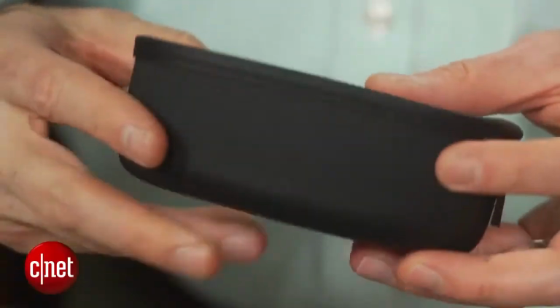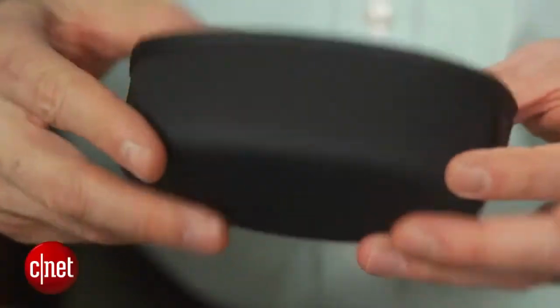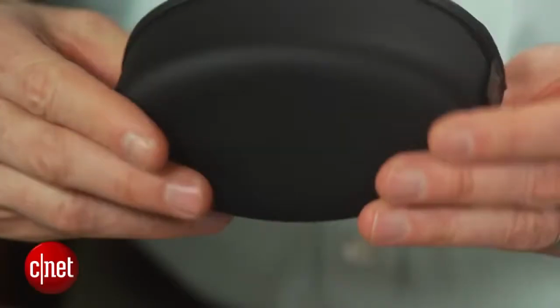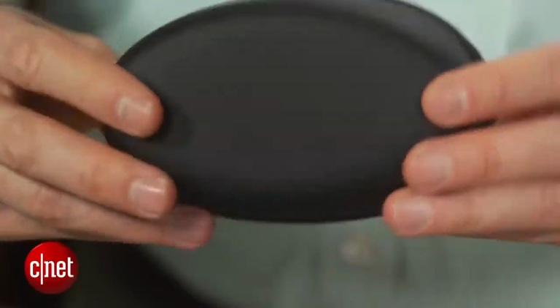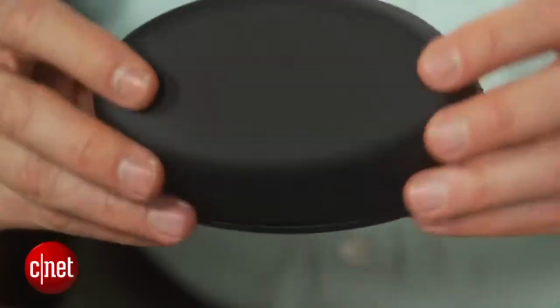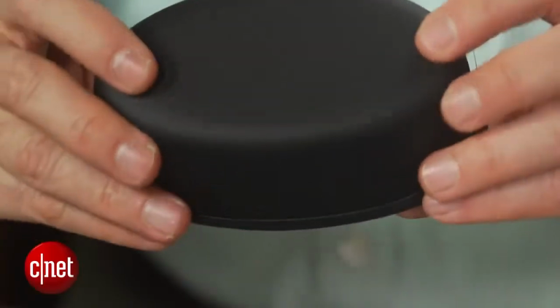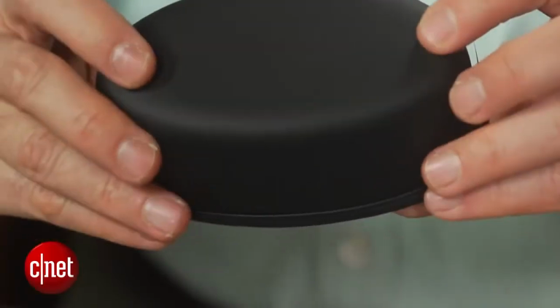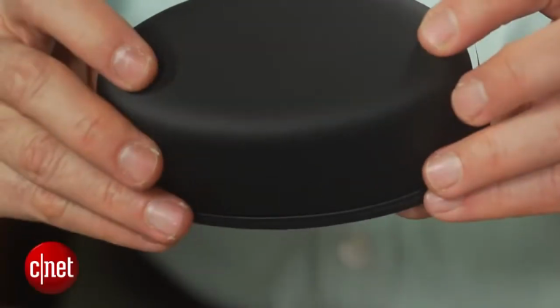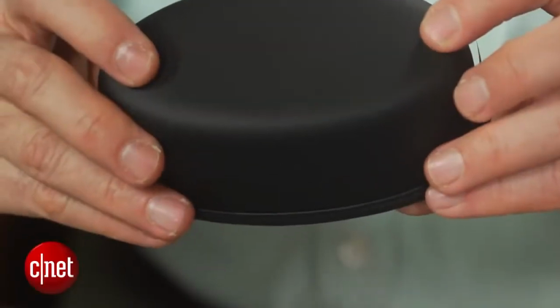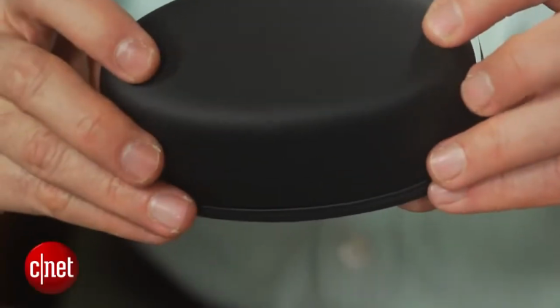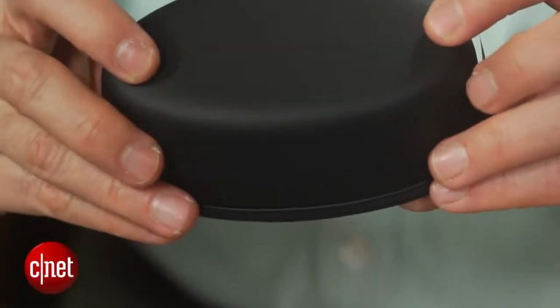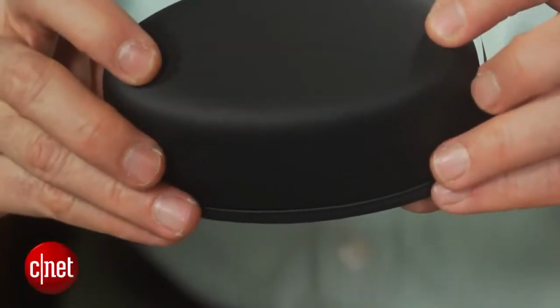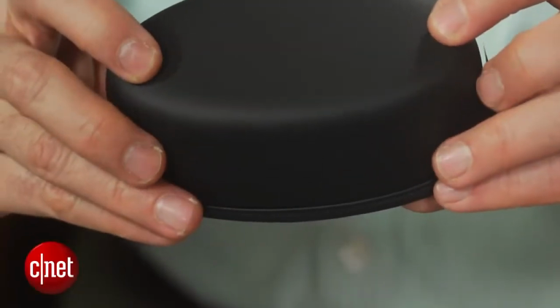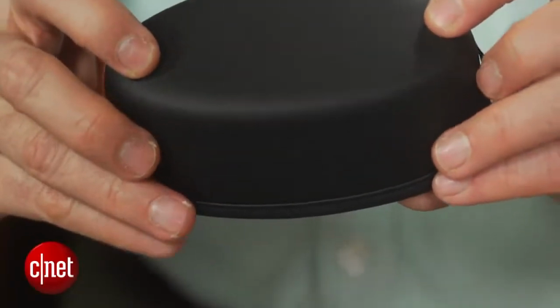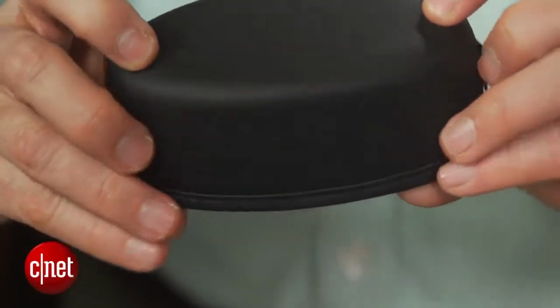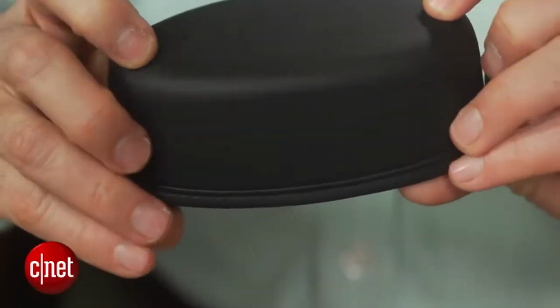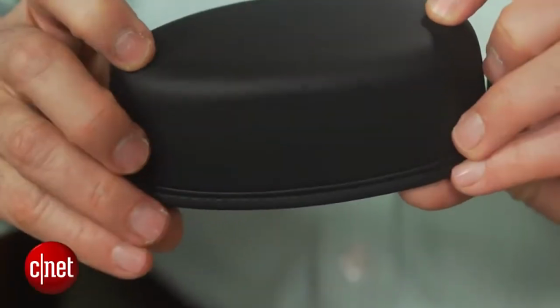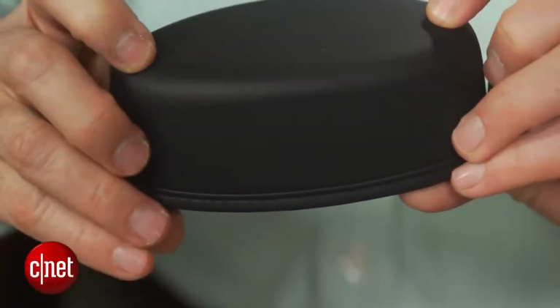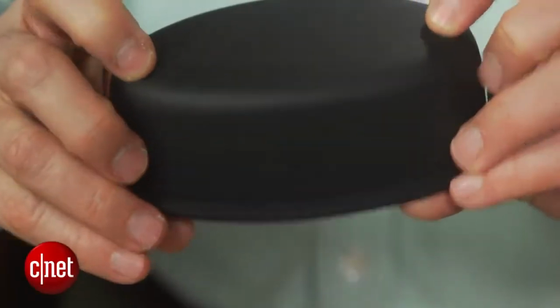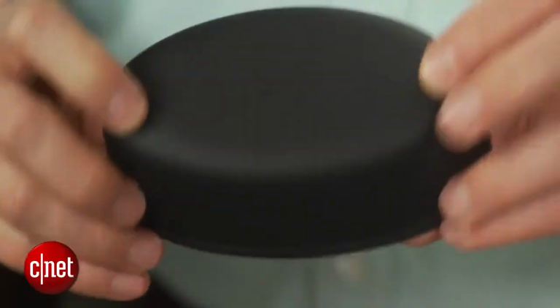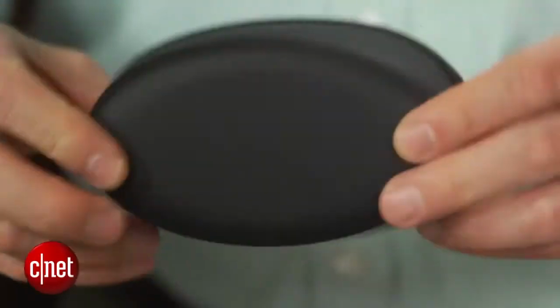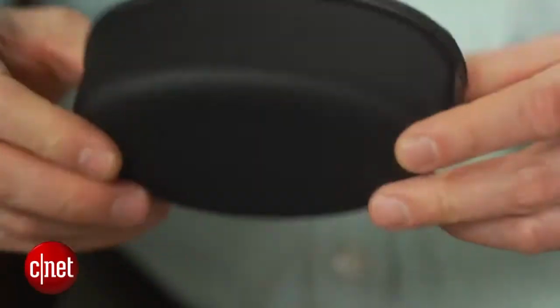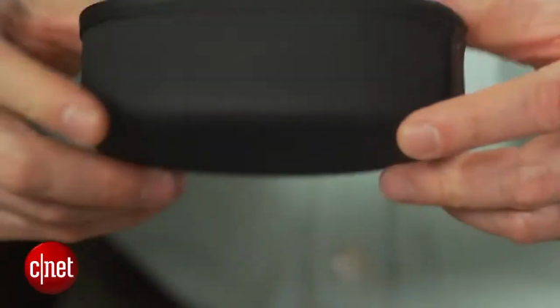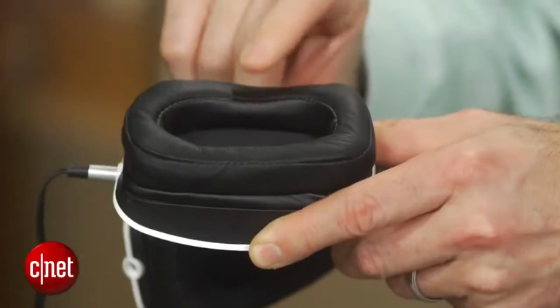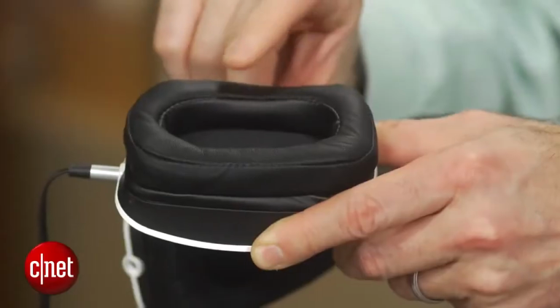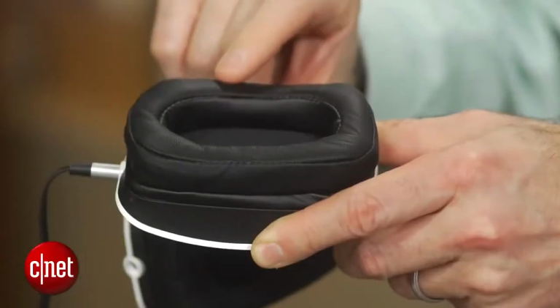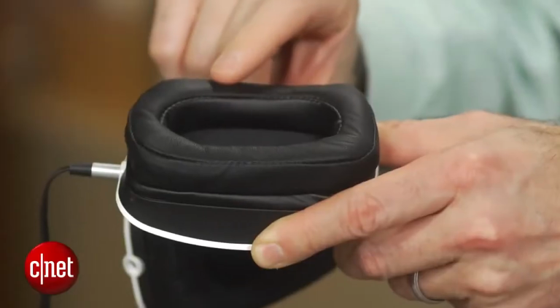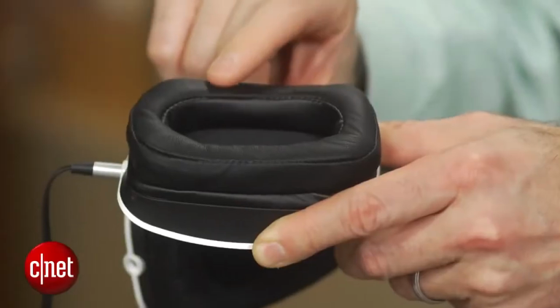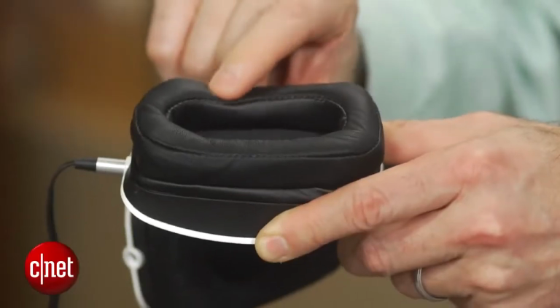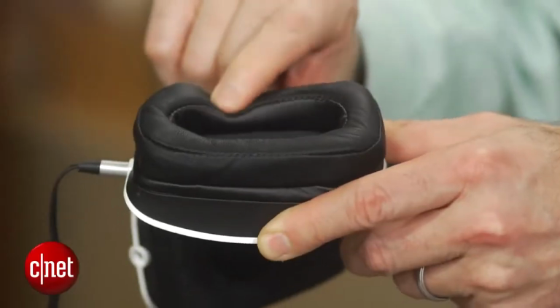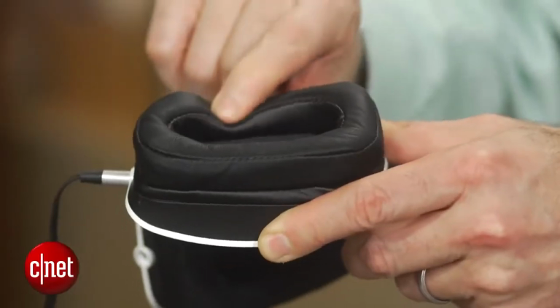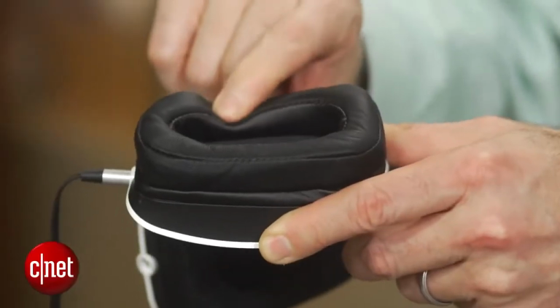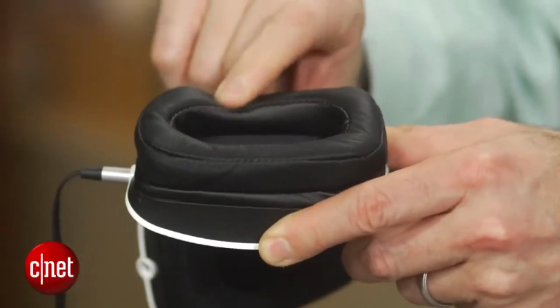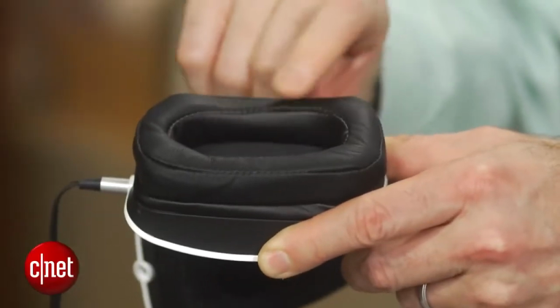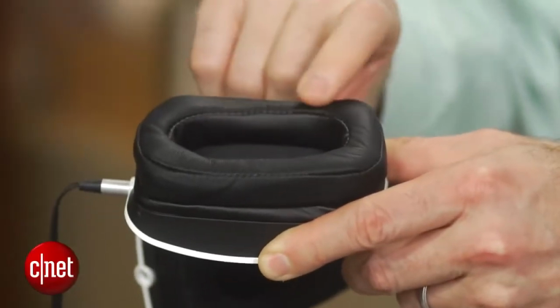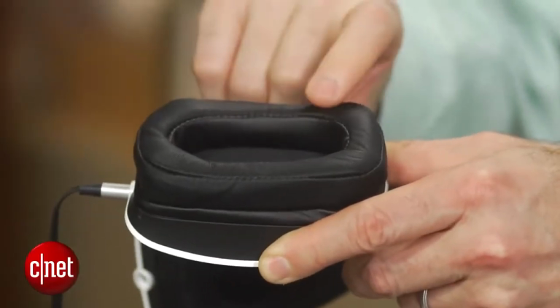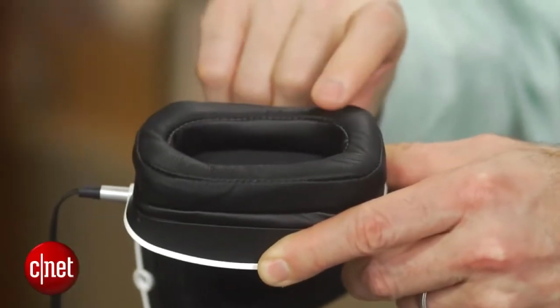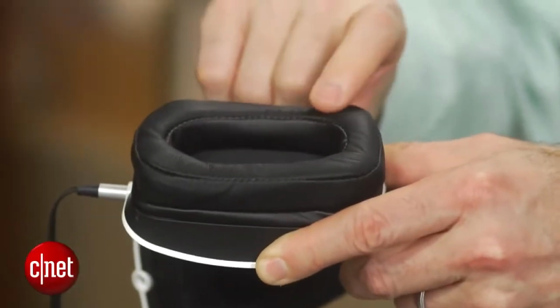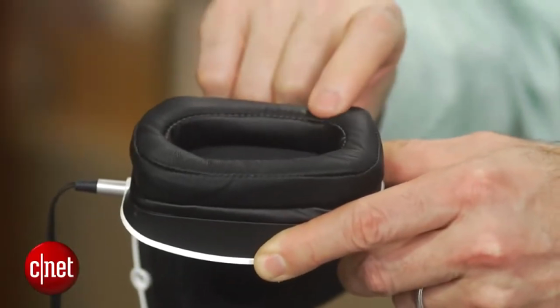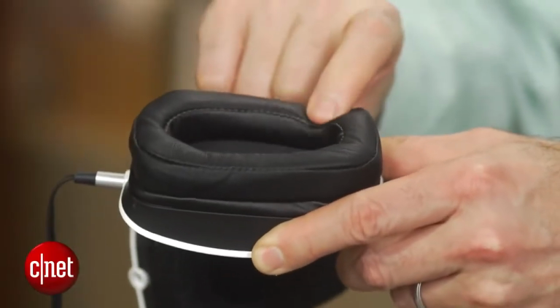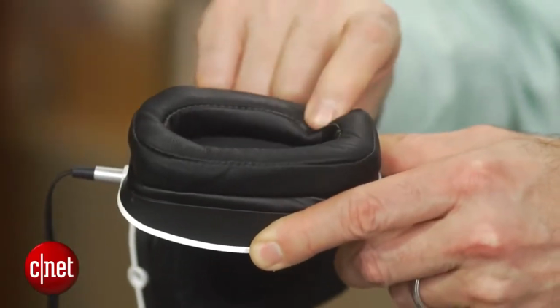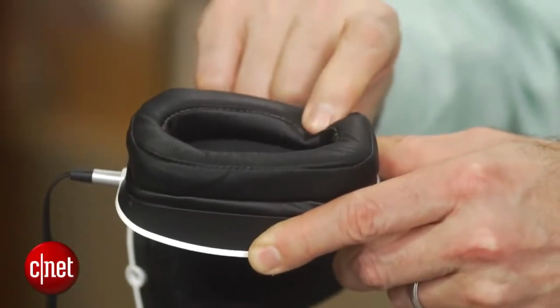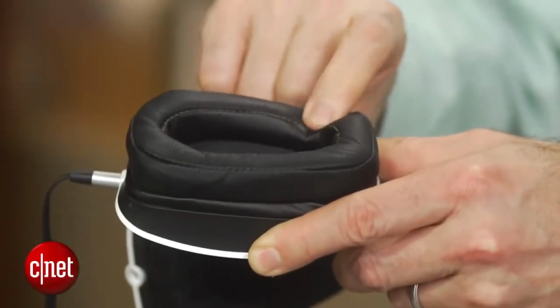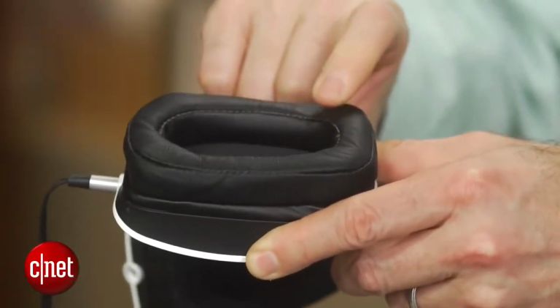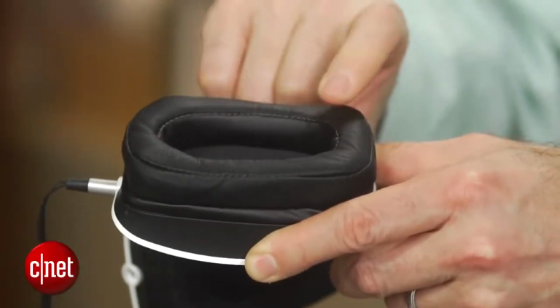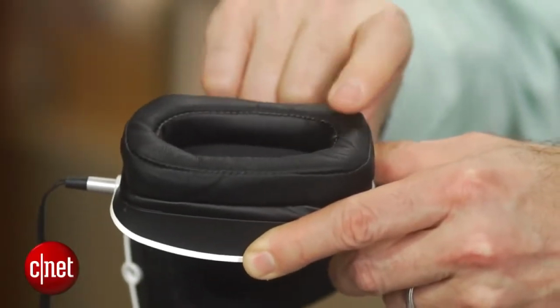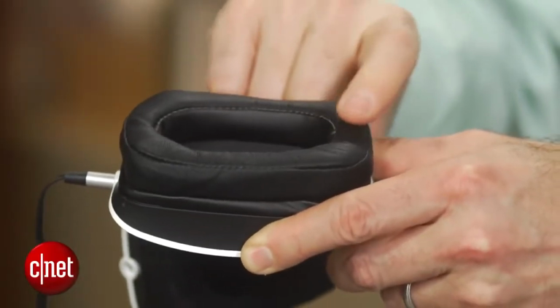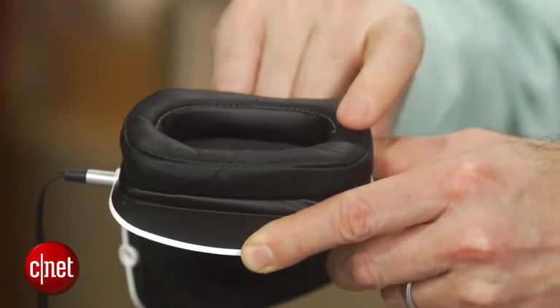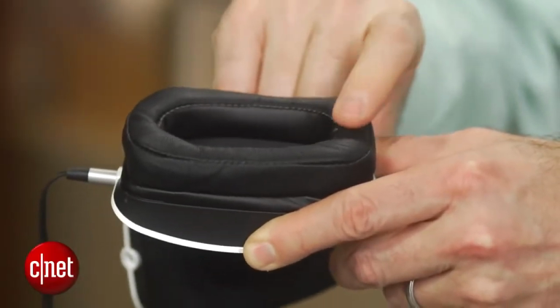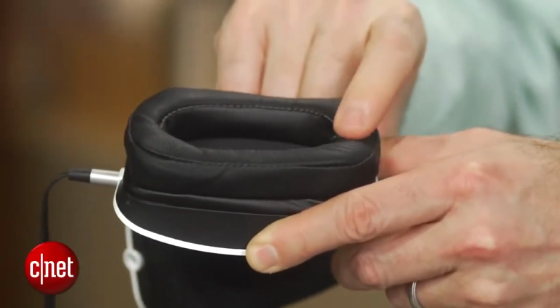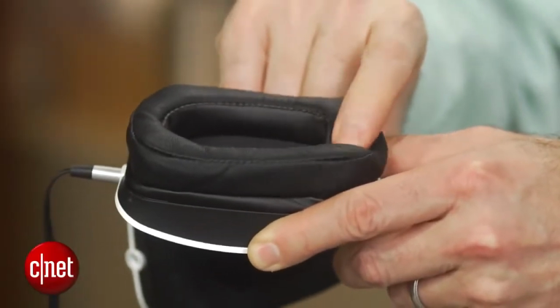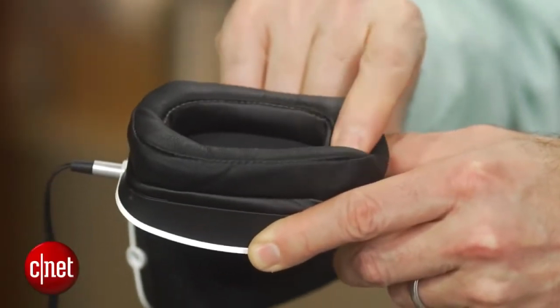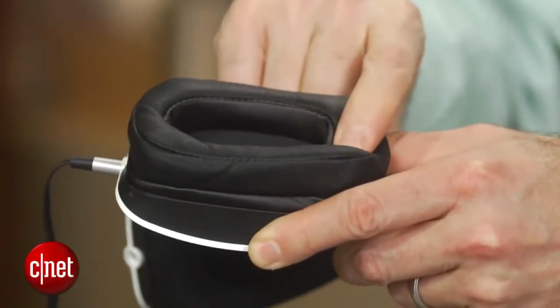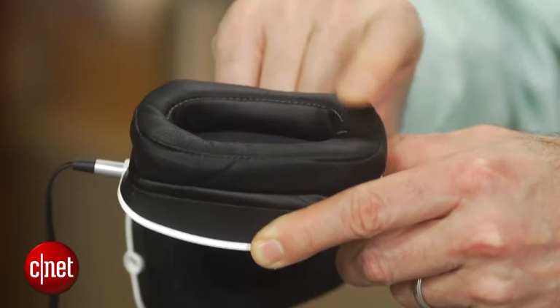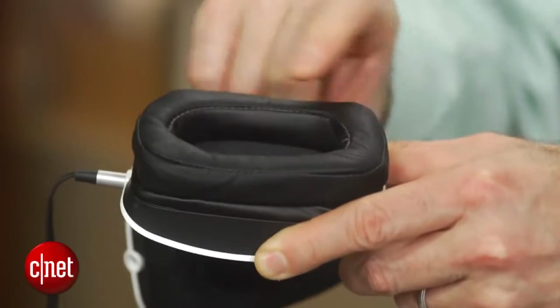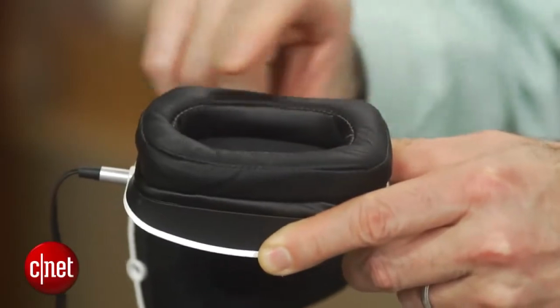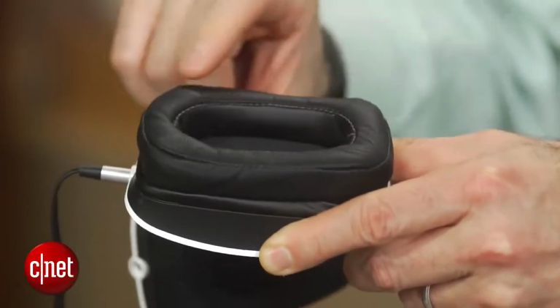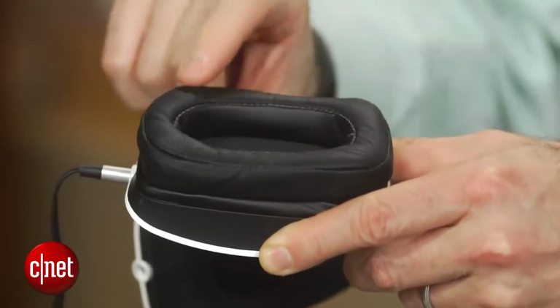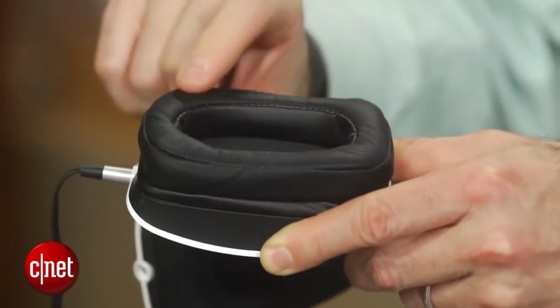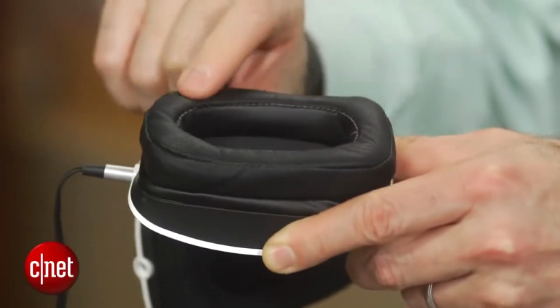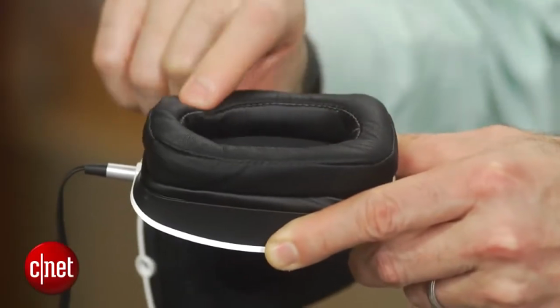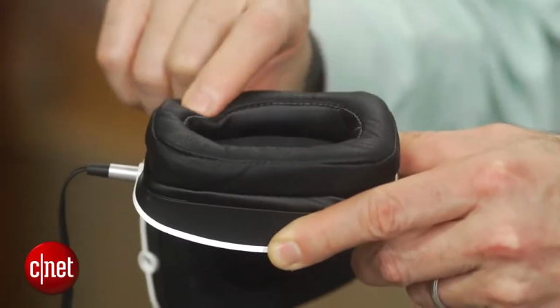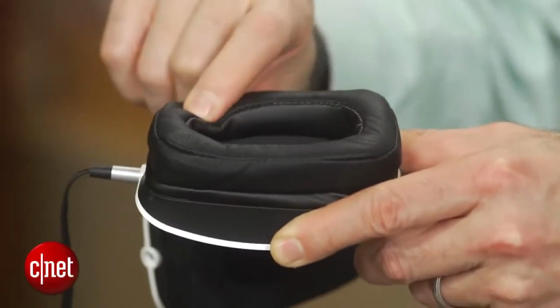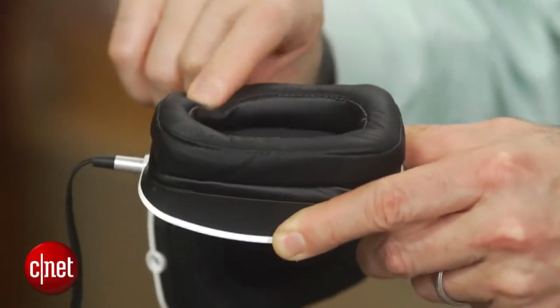This is a comfortable headphone, and the earcups are plushly padded with memory foam and do a good job sealing out ambient noise.